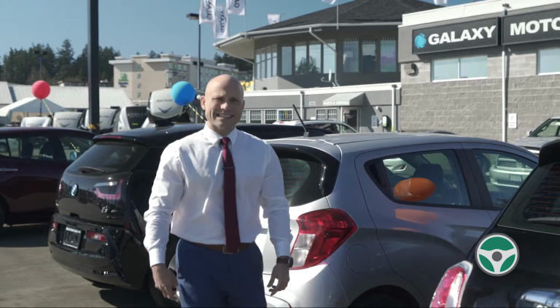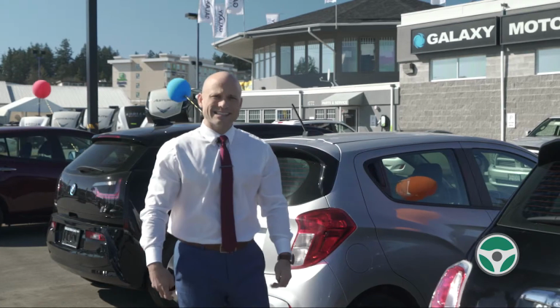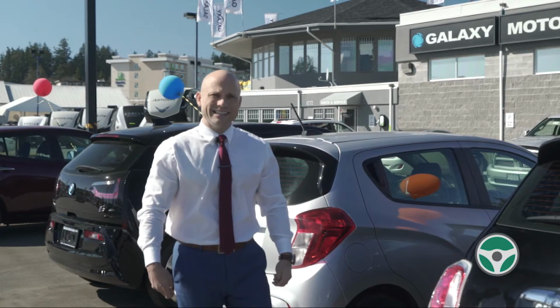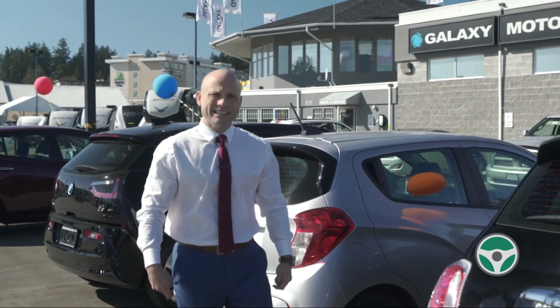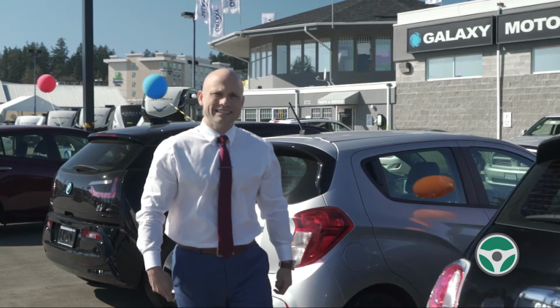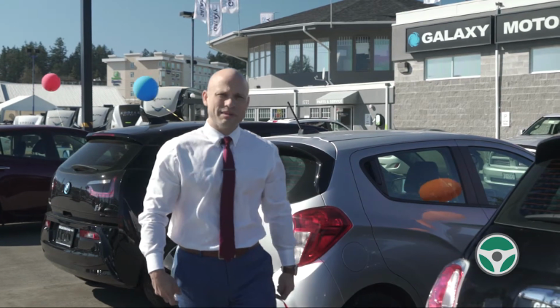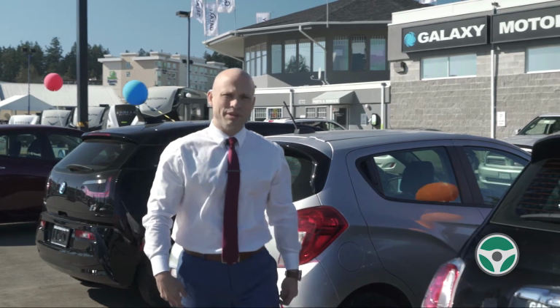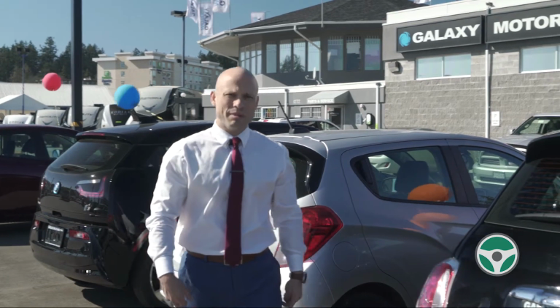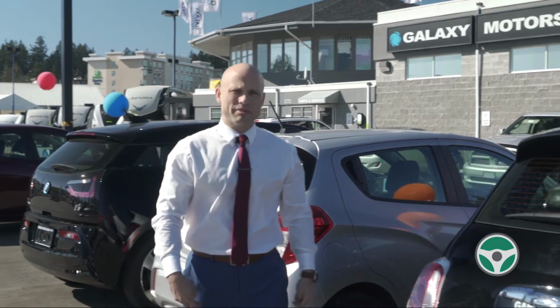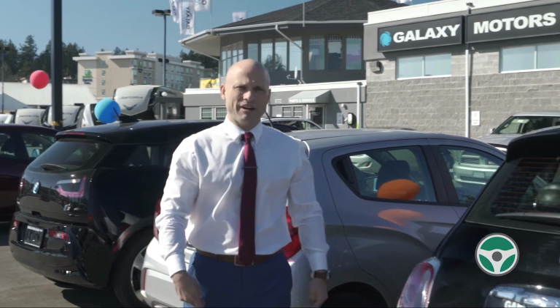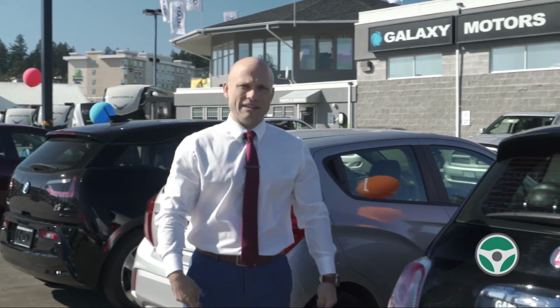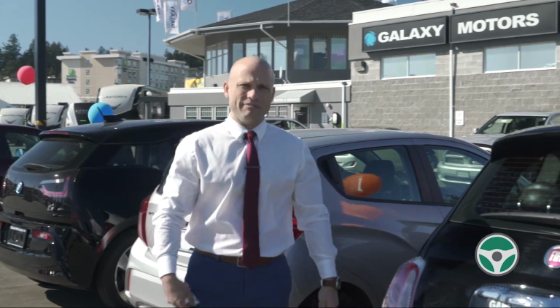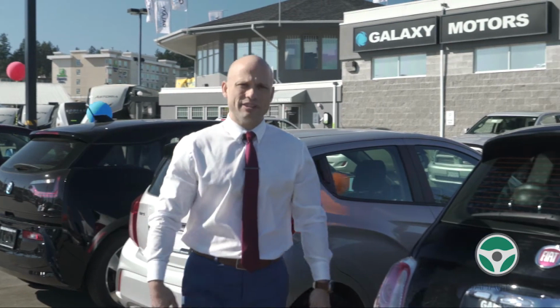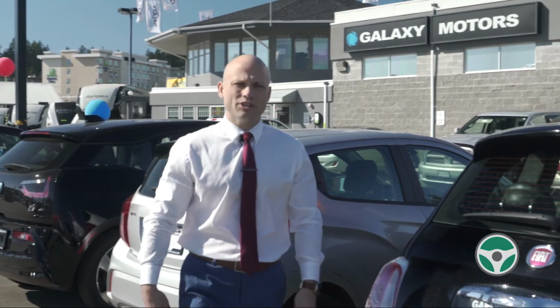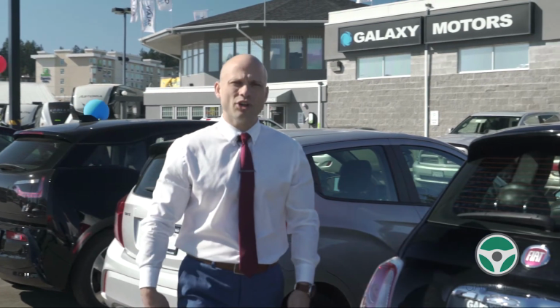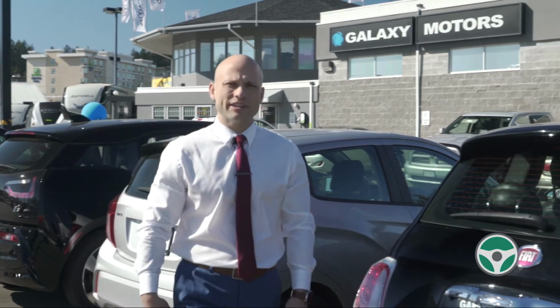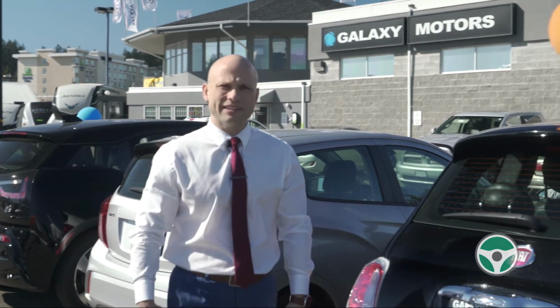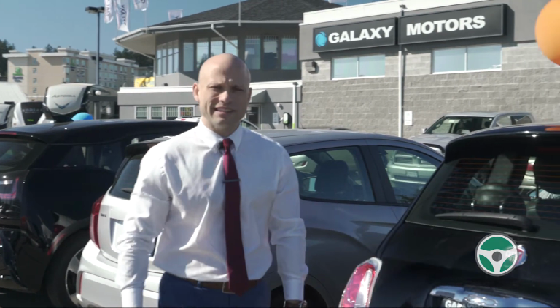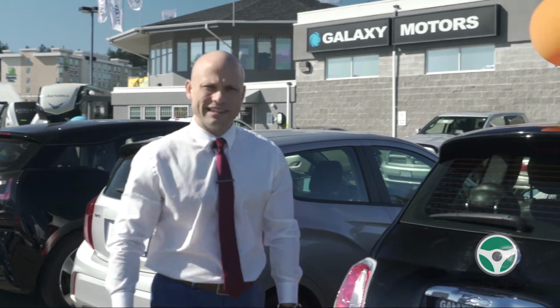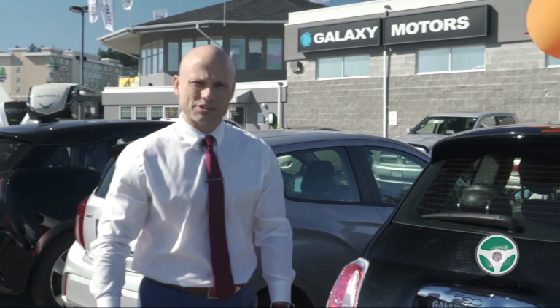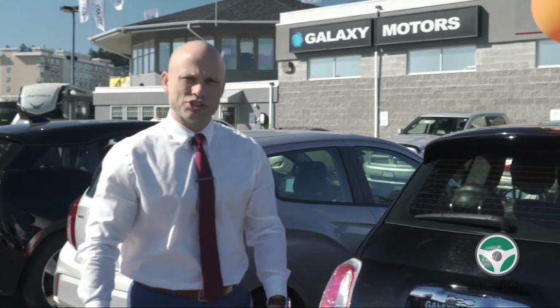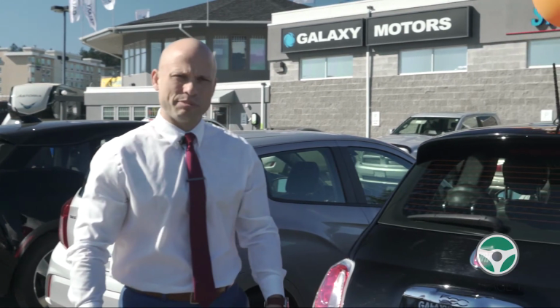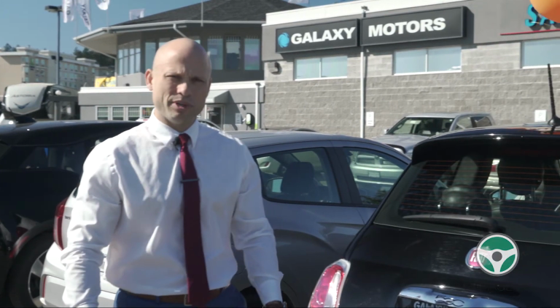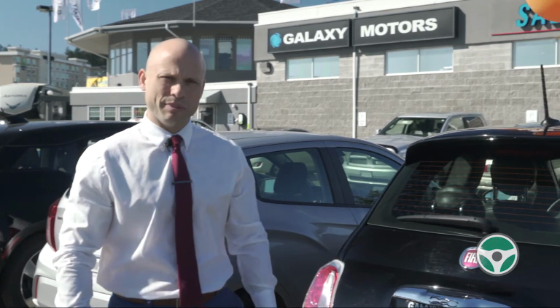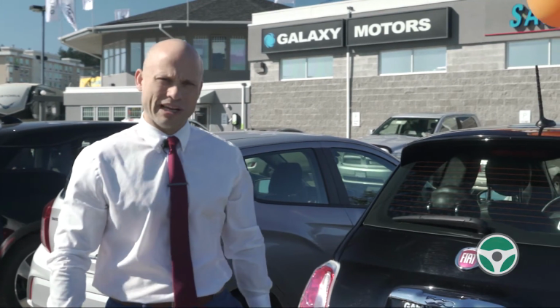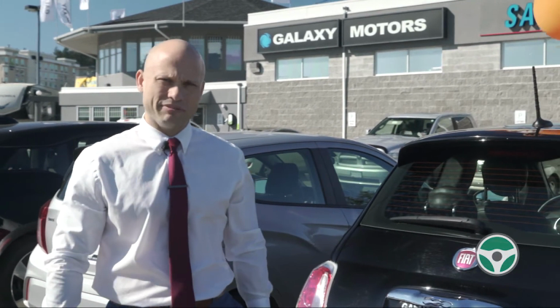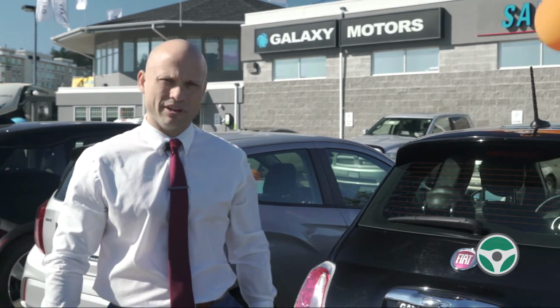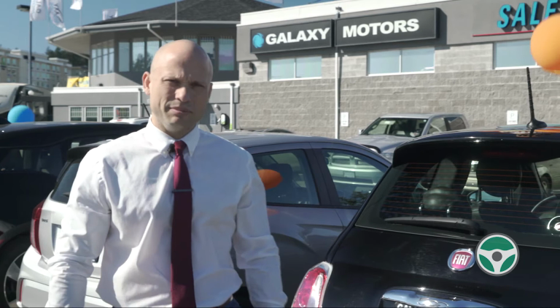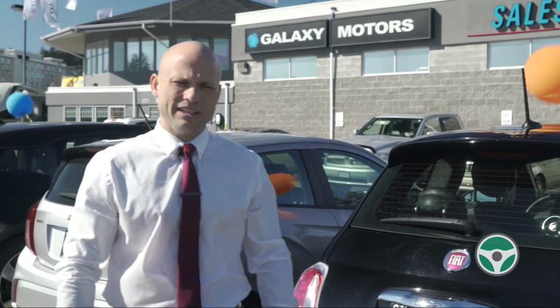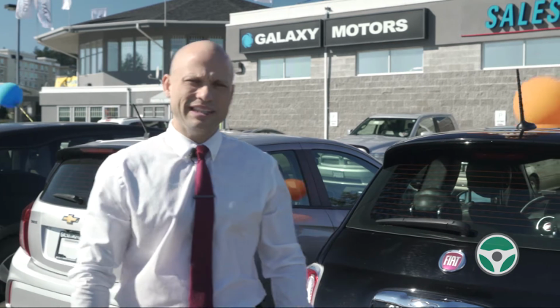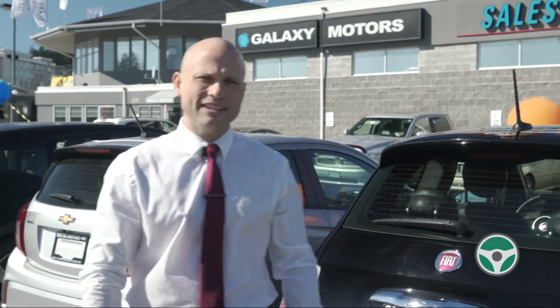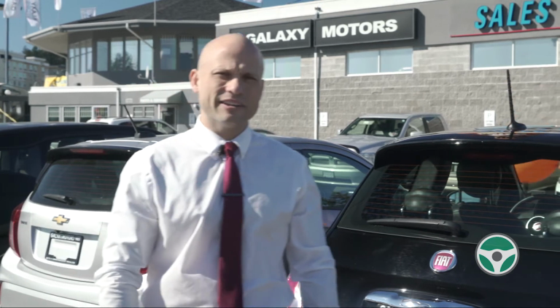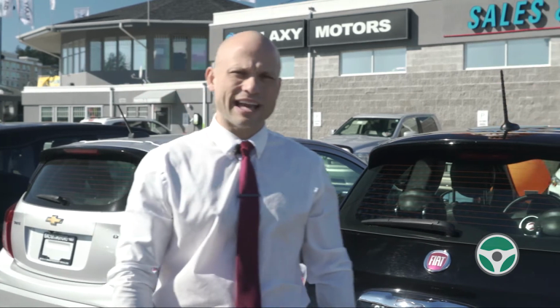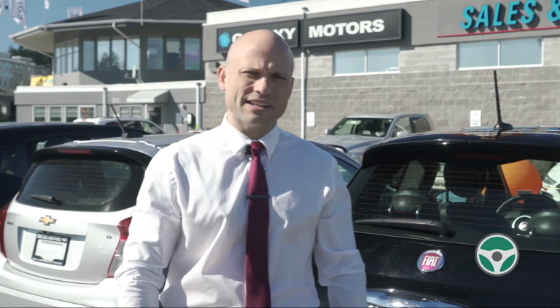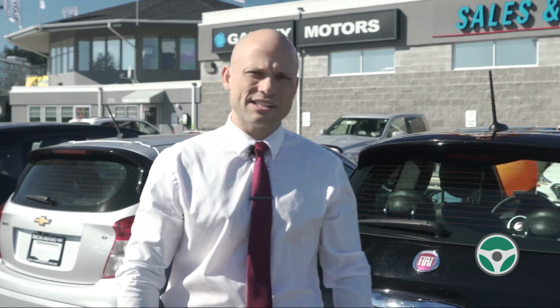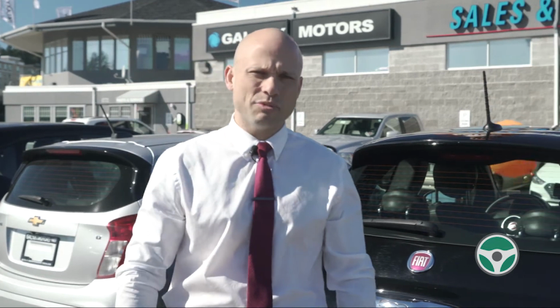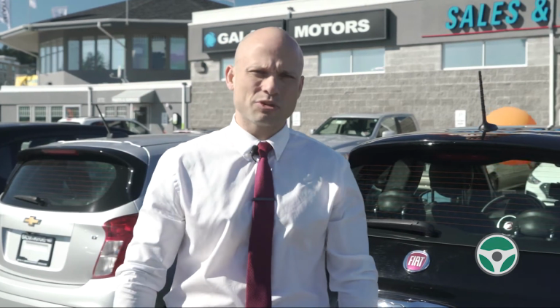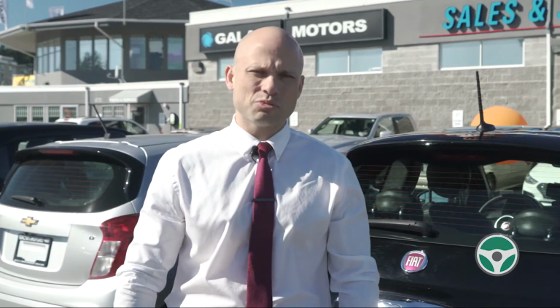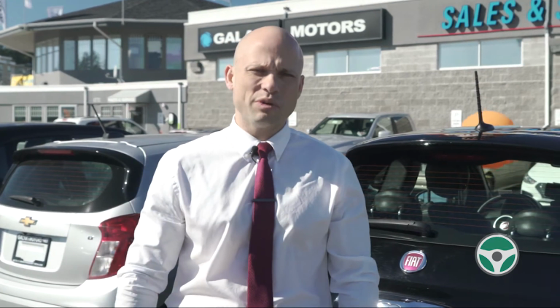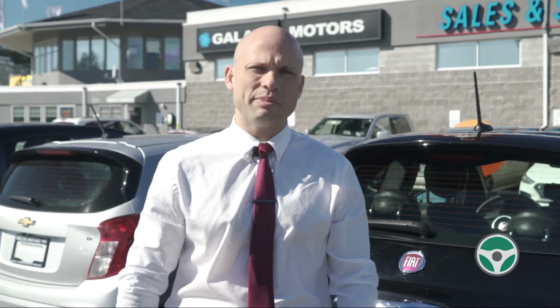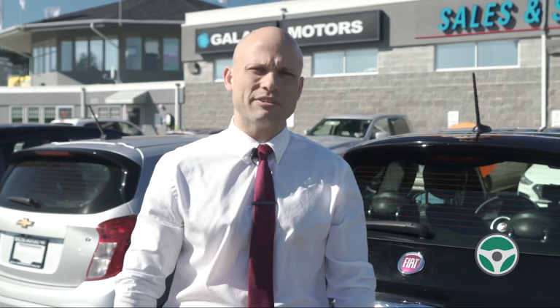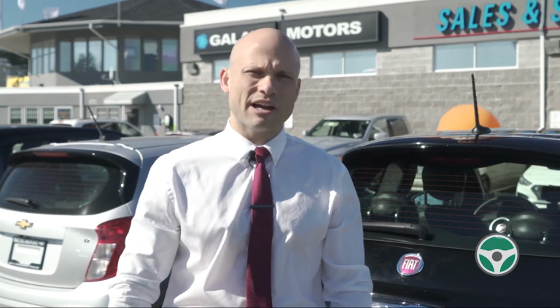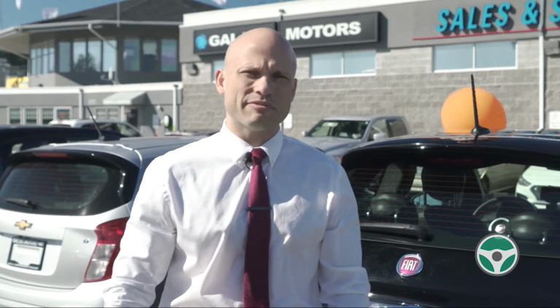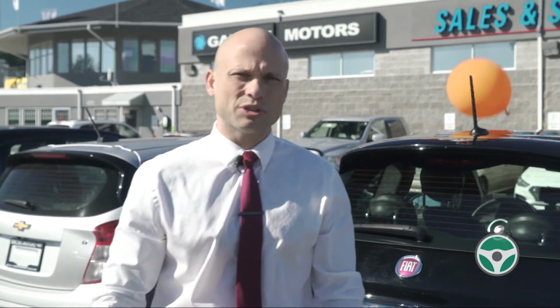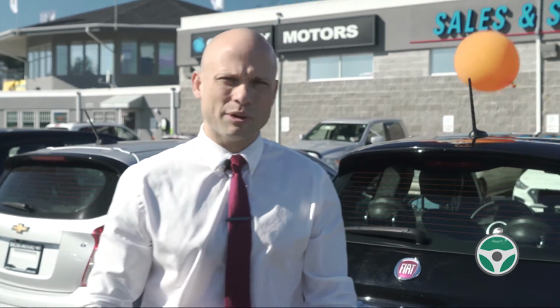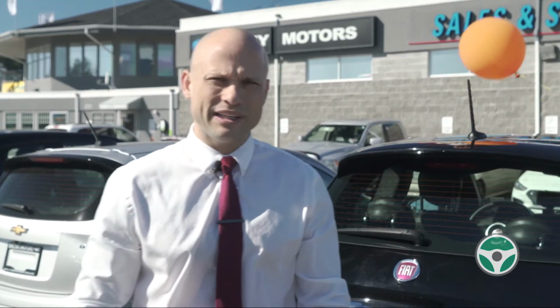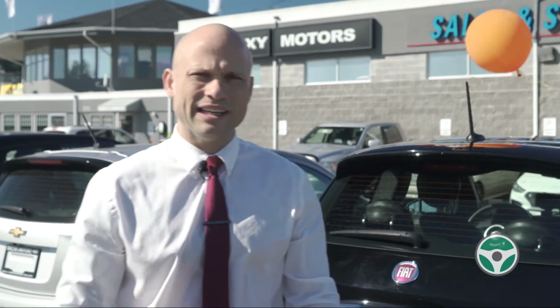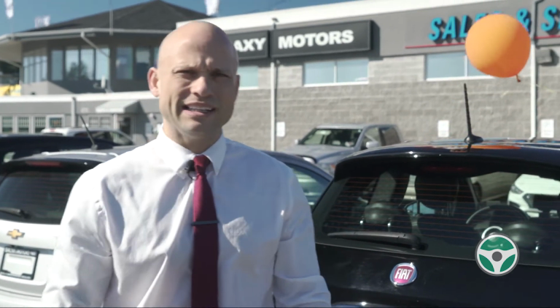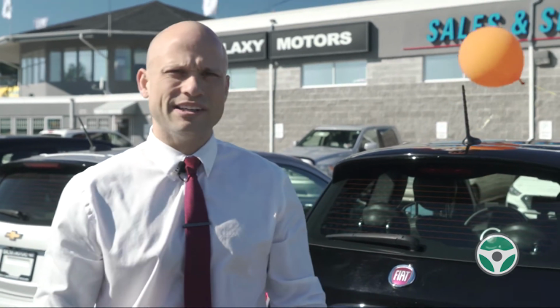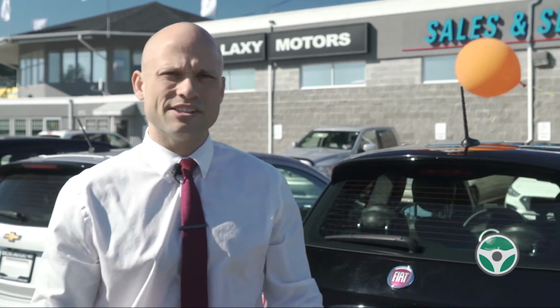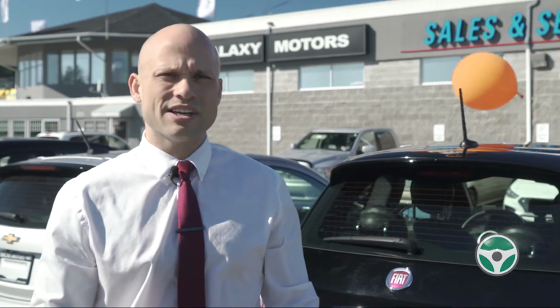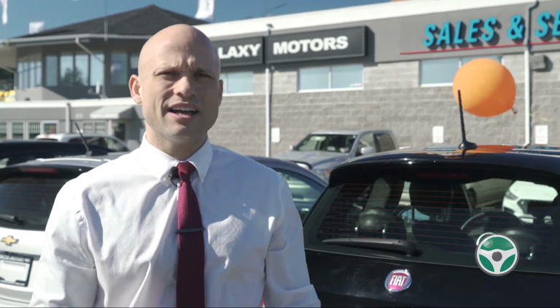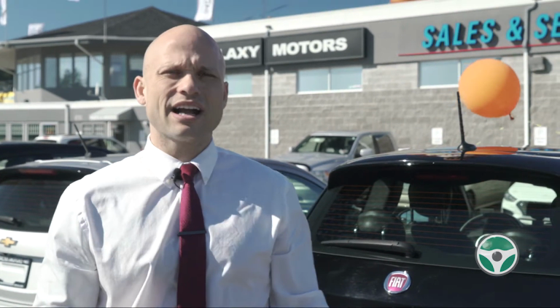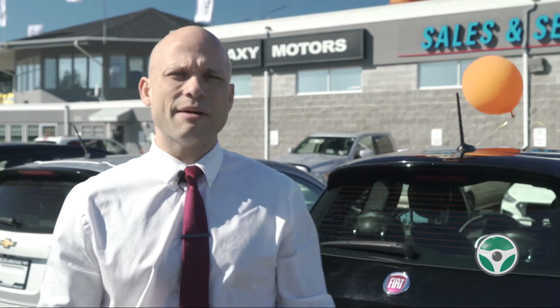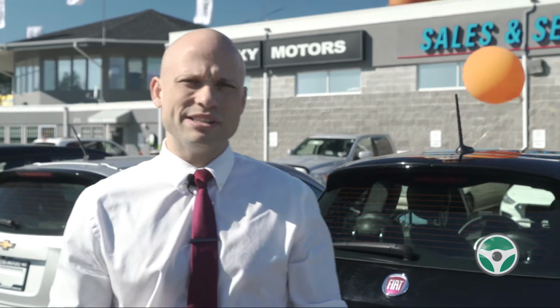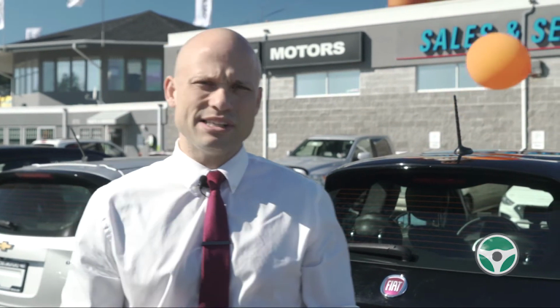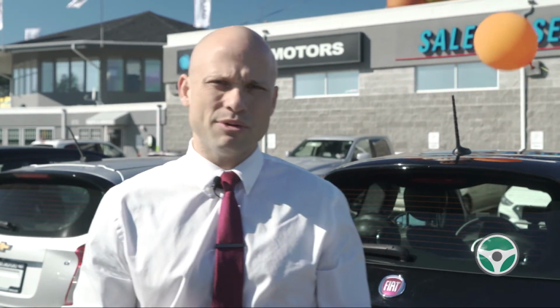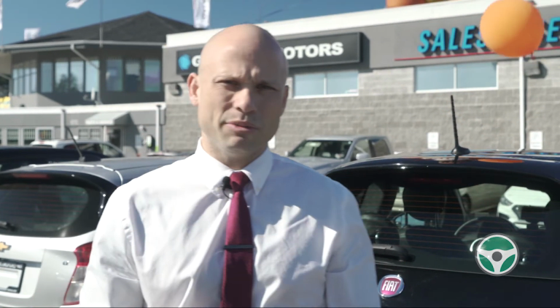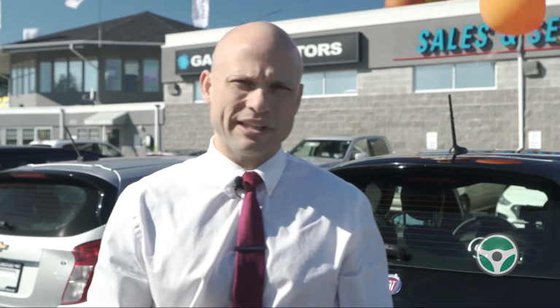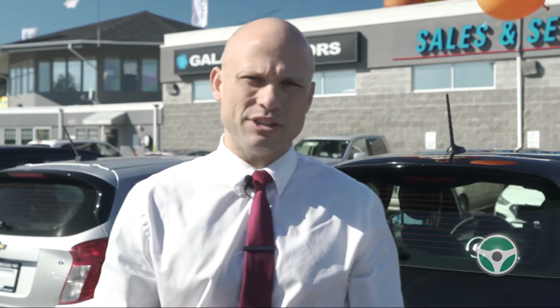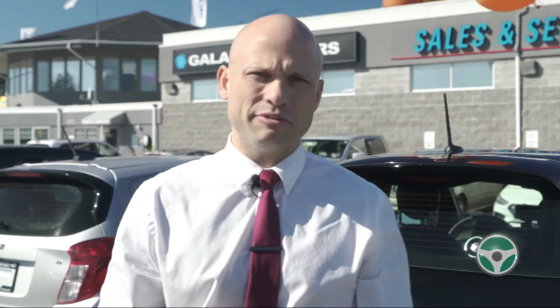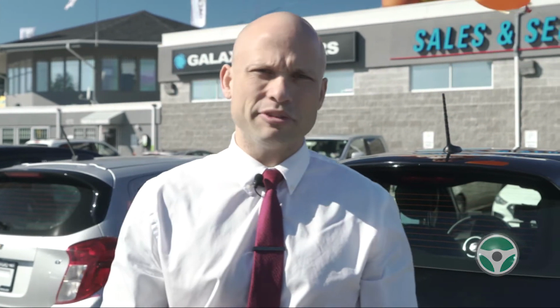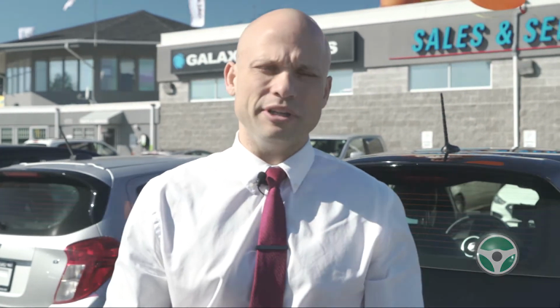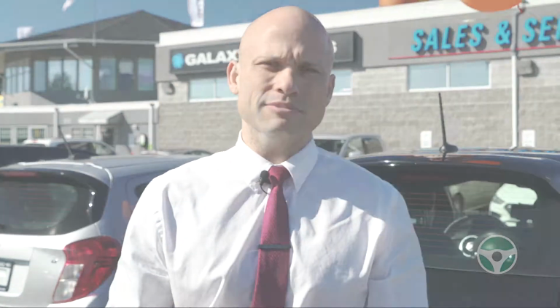Lastly, tip number 5: look into the dealership you're buying from. Here at Galaxy Motors we've been around for 29 years — come and see what we can do for you.